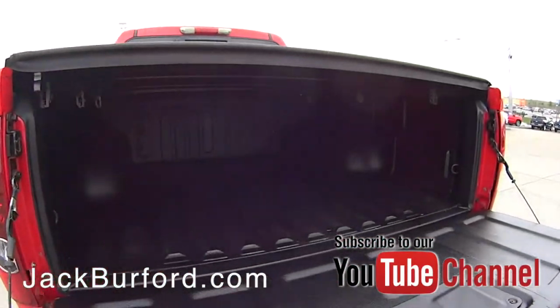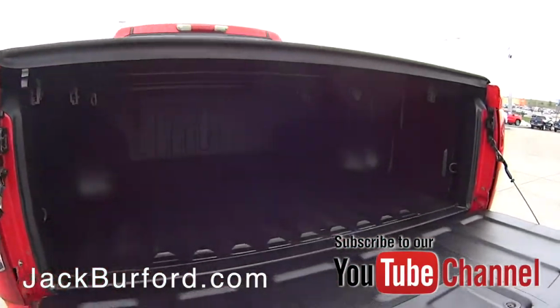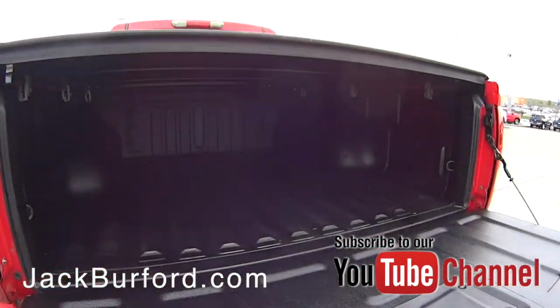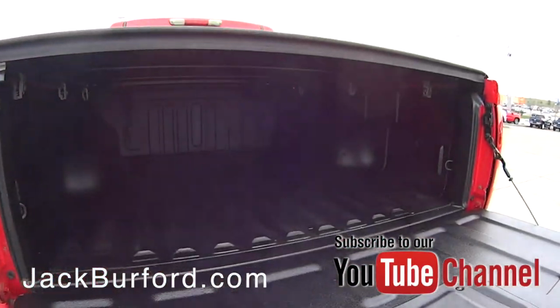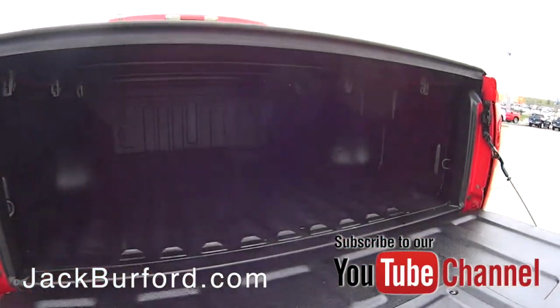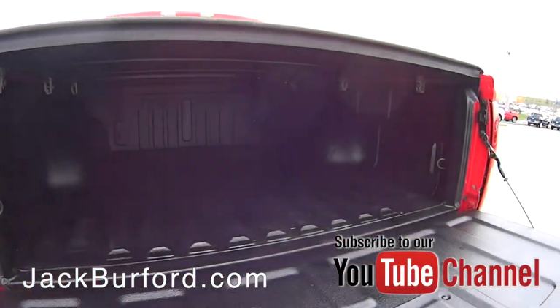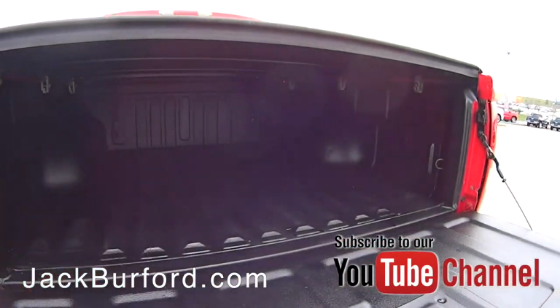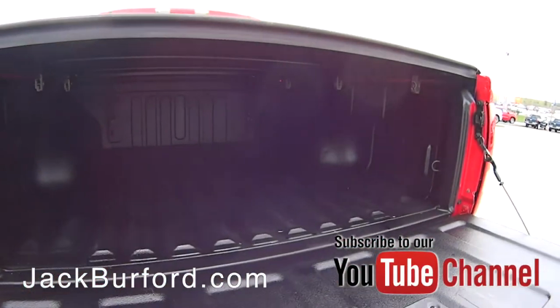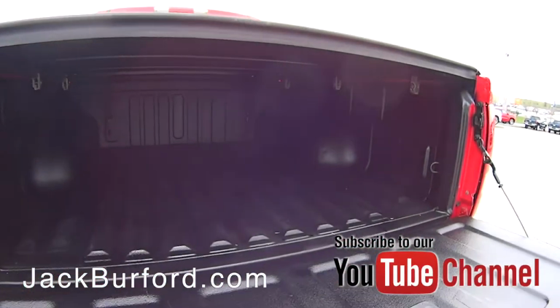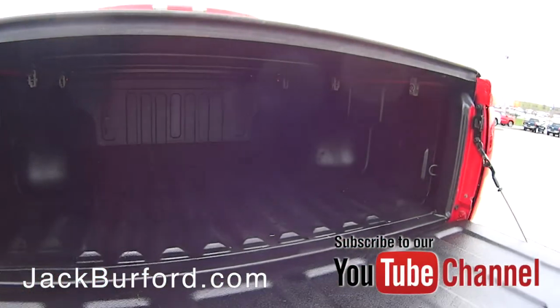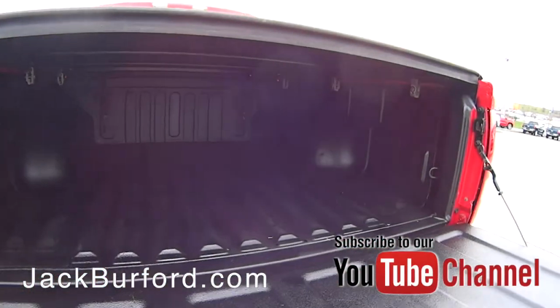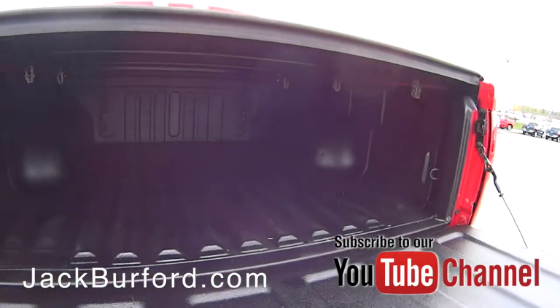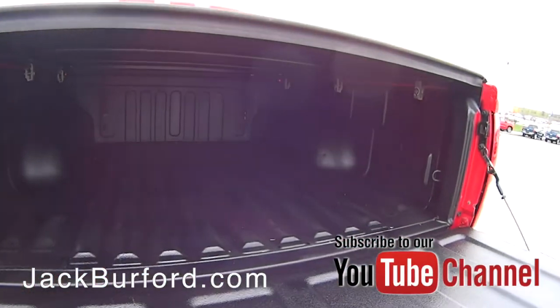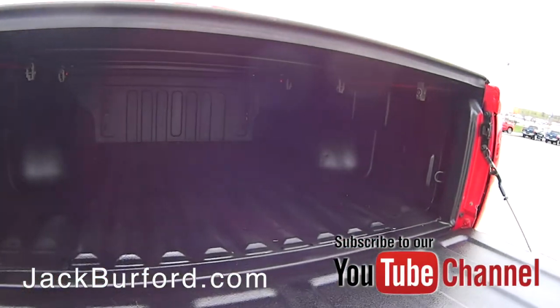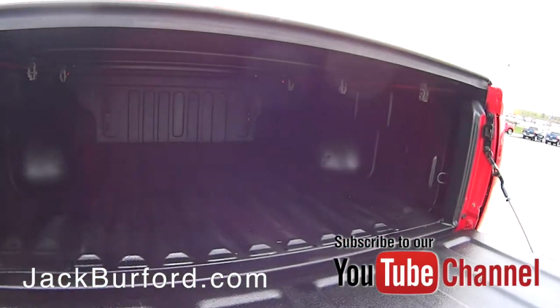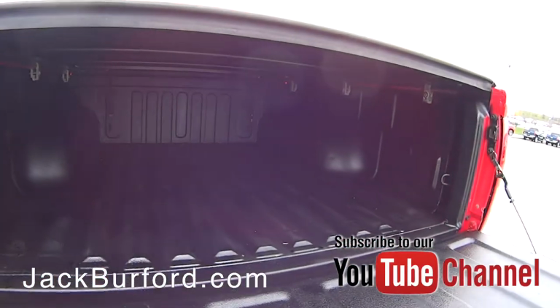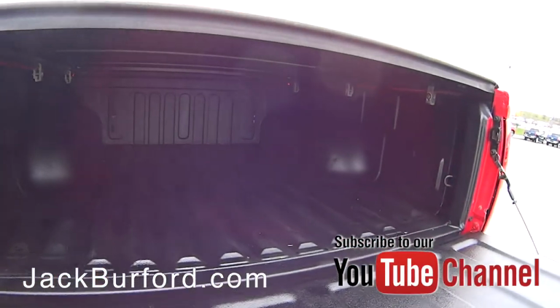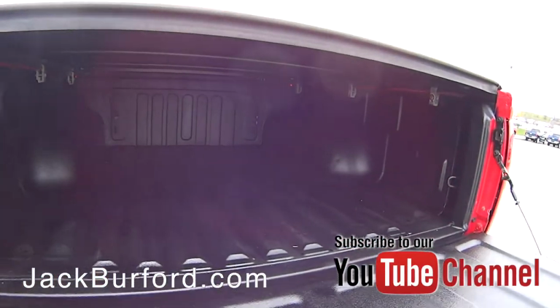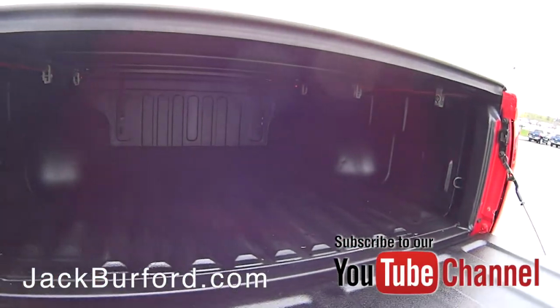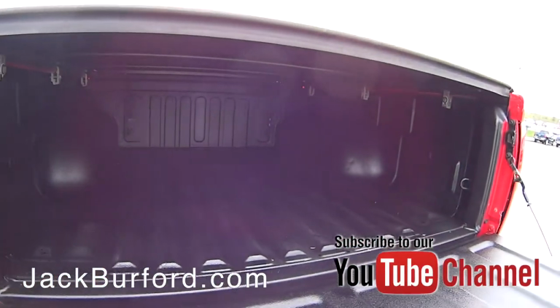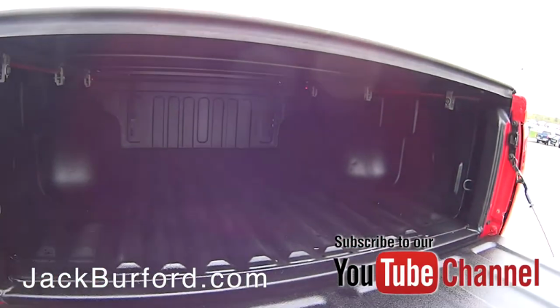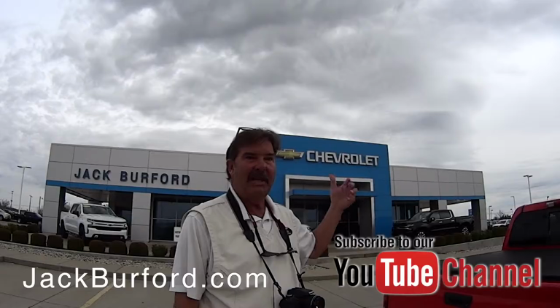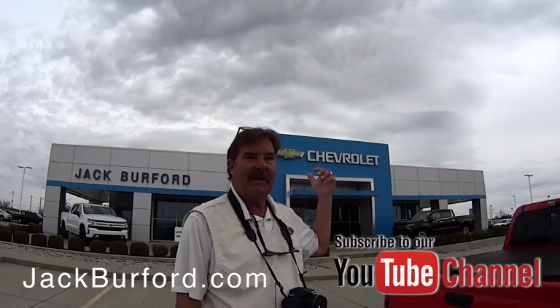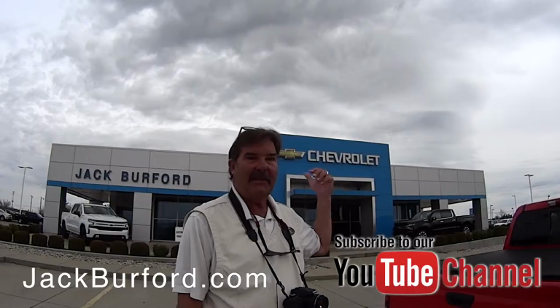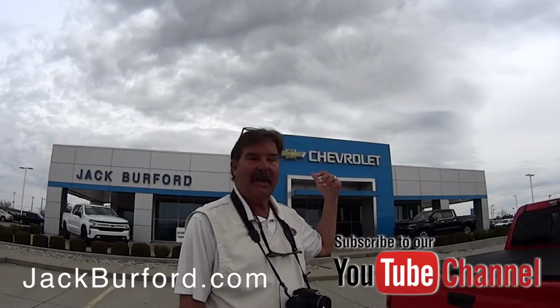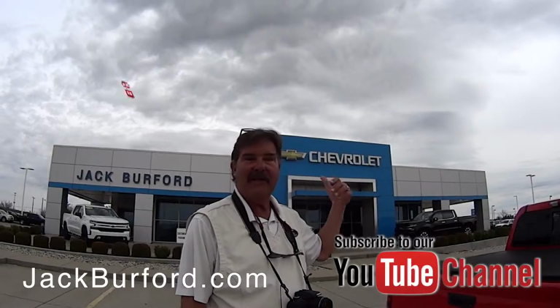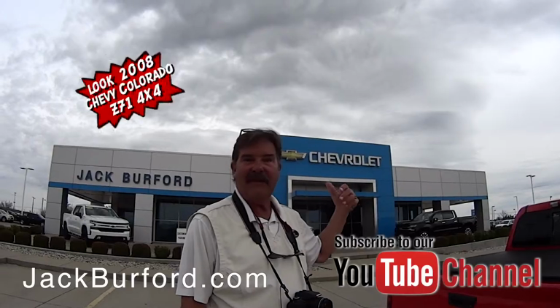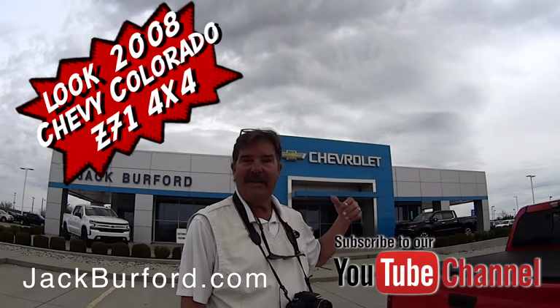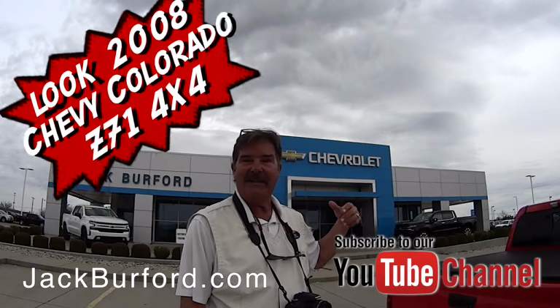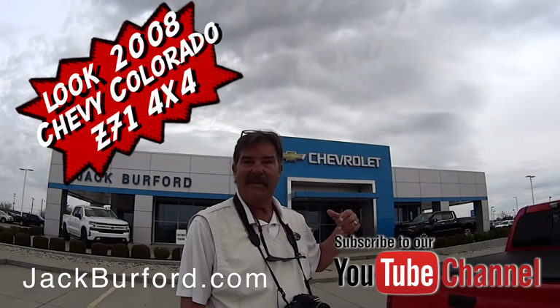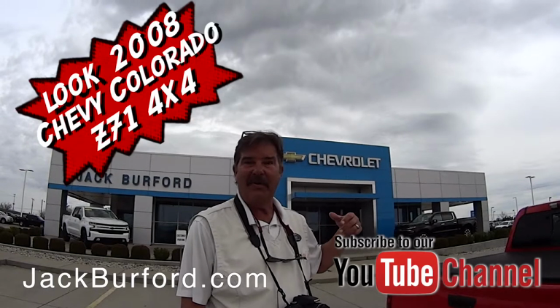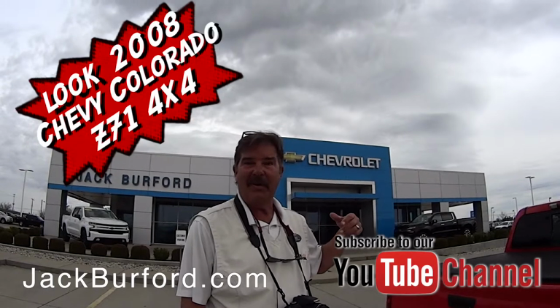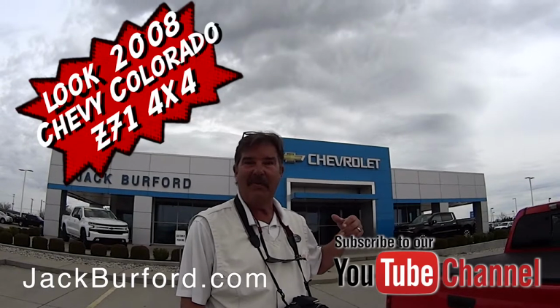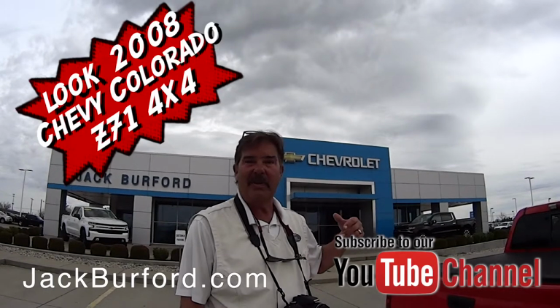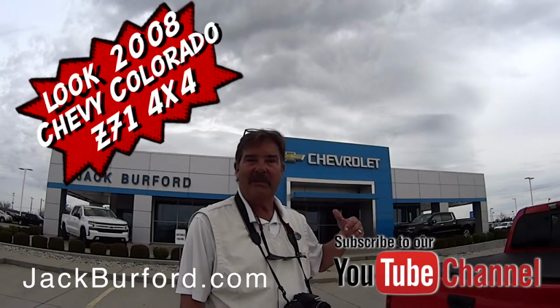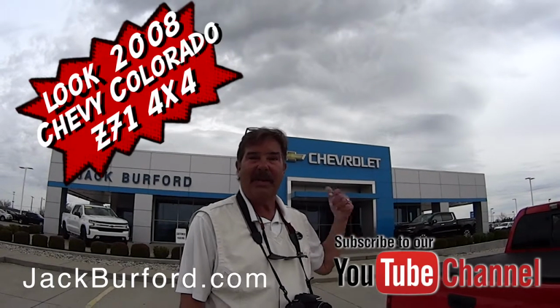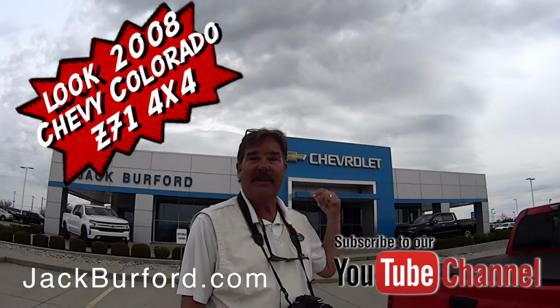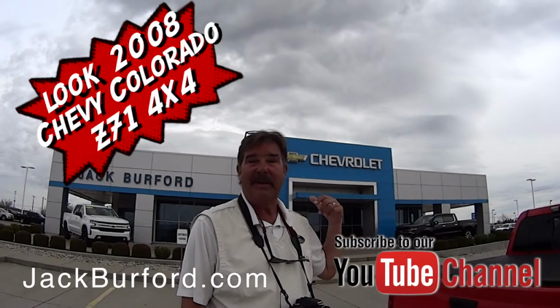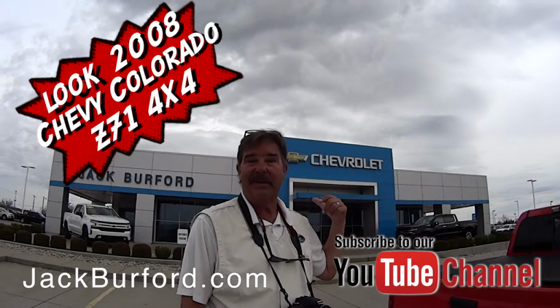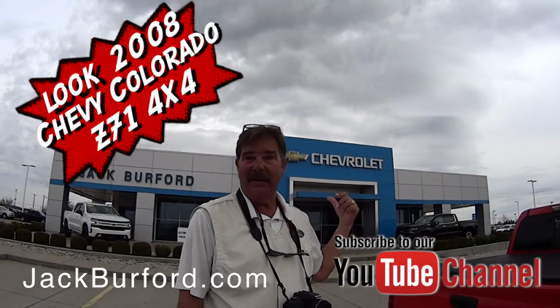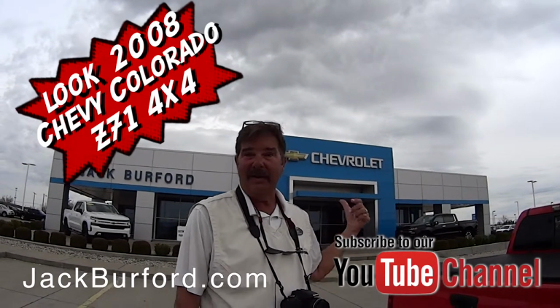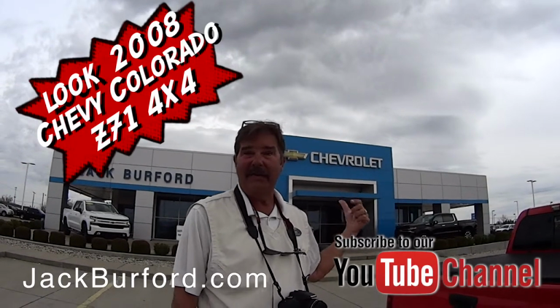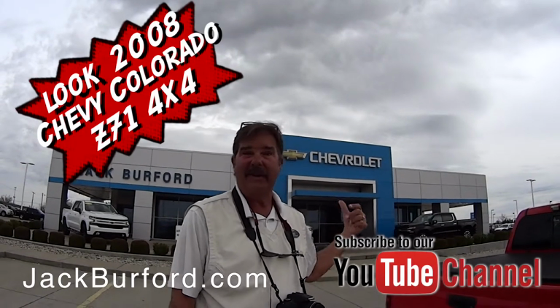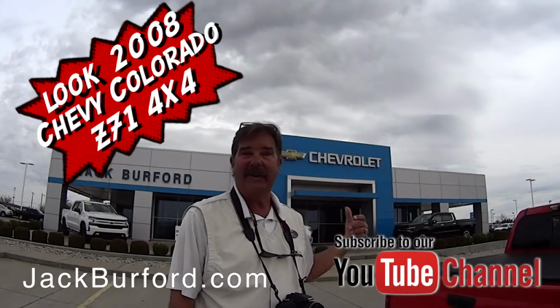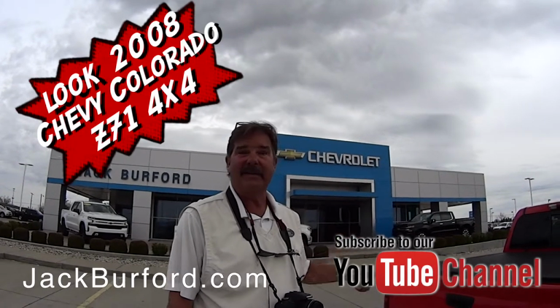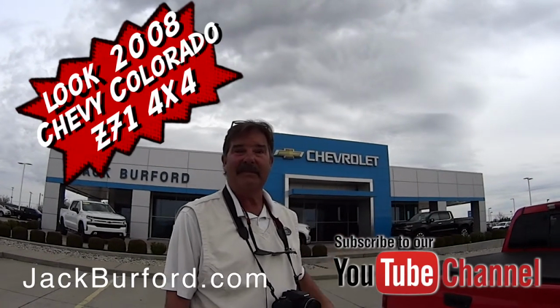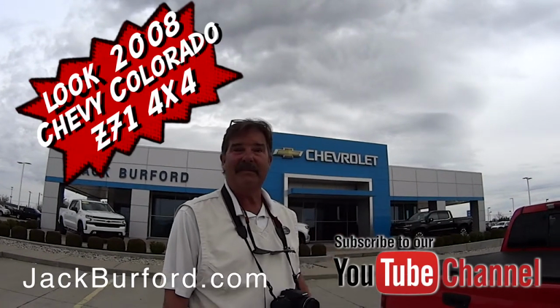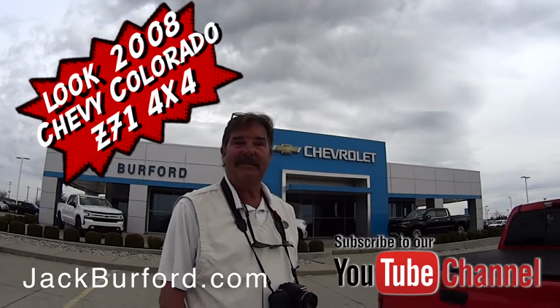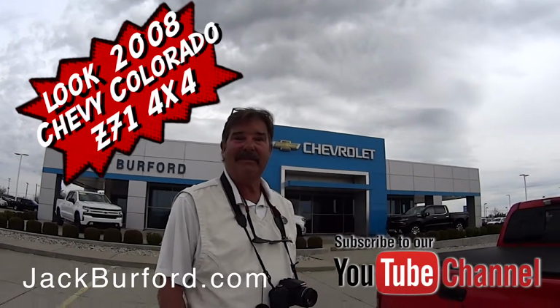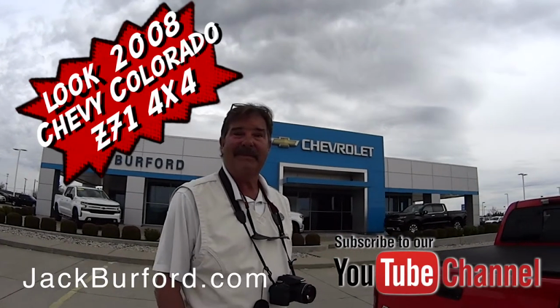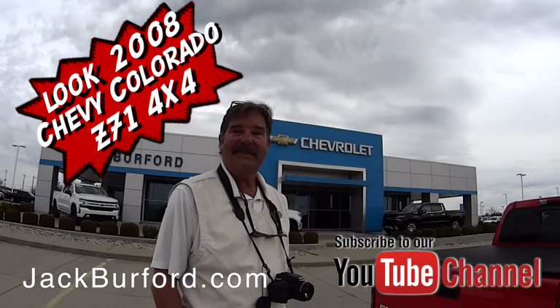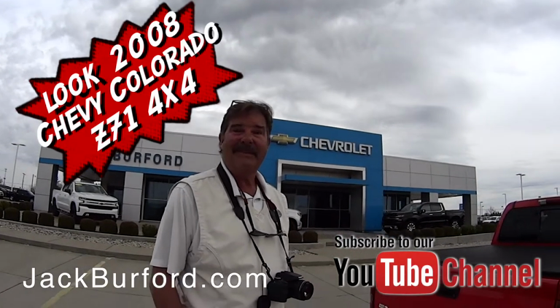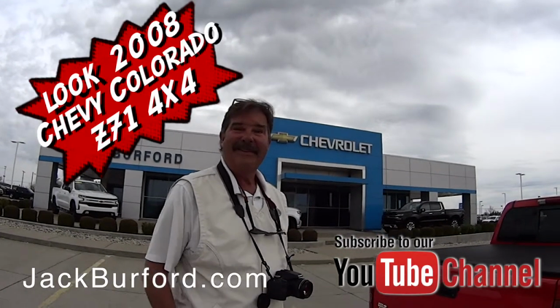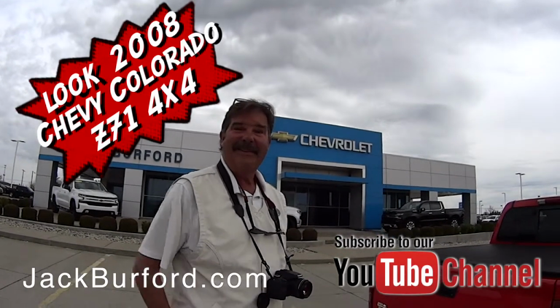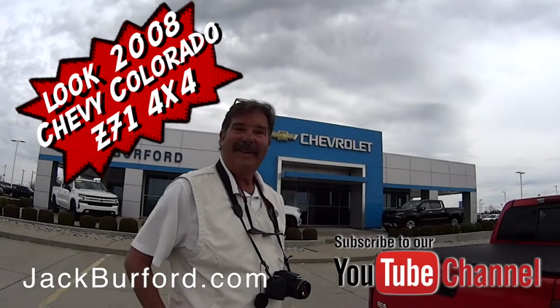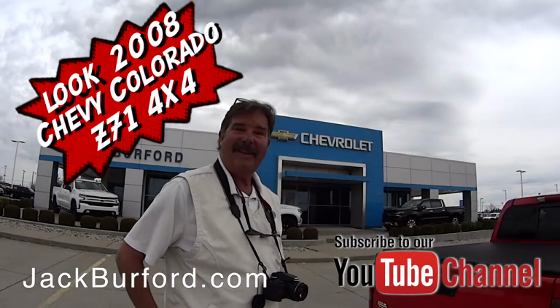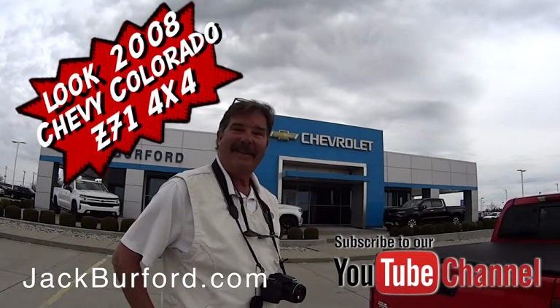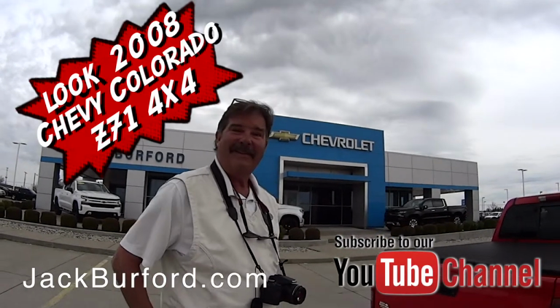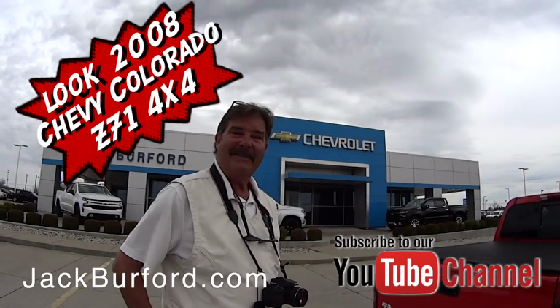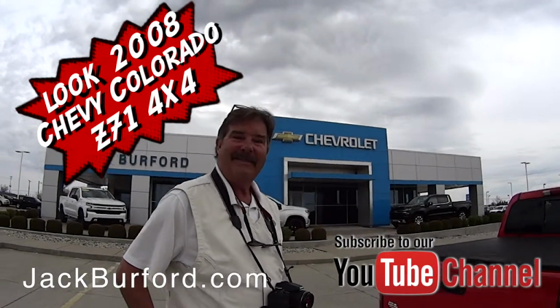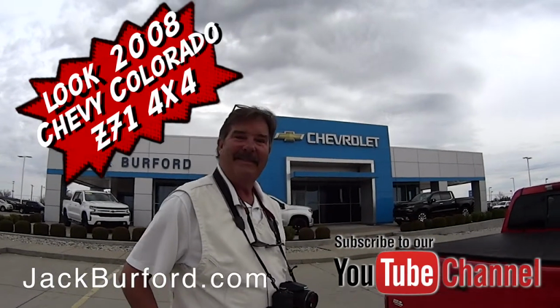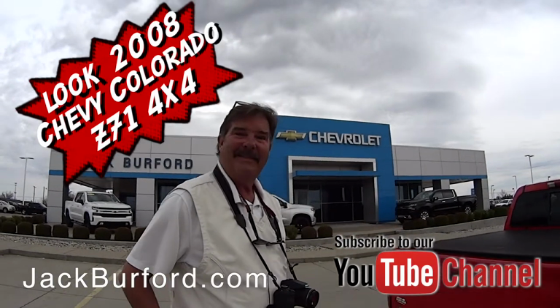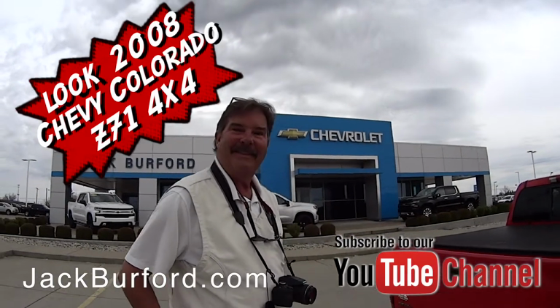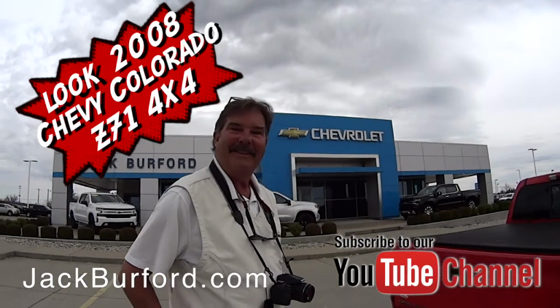It's been through our shop, and believe me, if they can find something wrong with it back there, they're gonna fix it. Well, I'm gonna take a look.